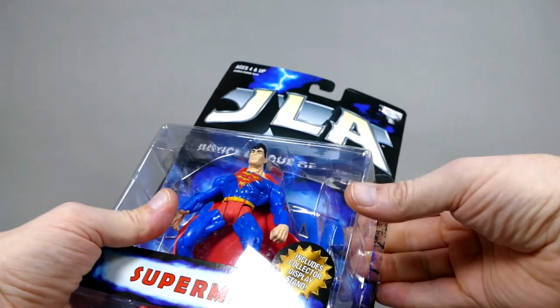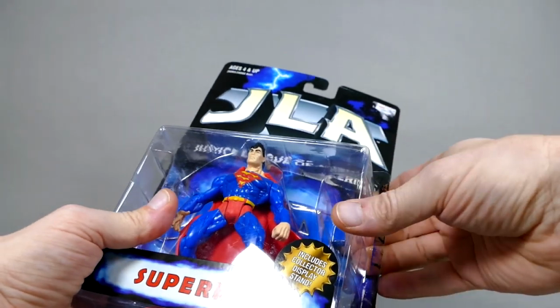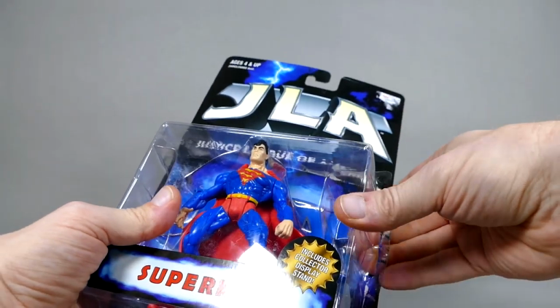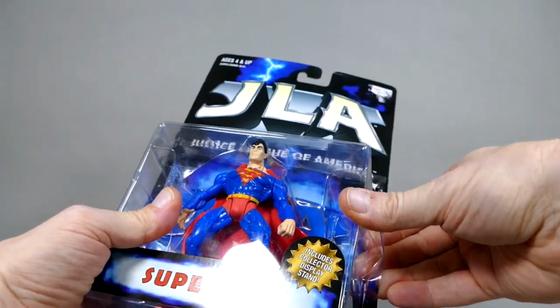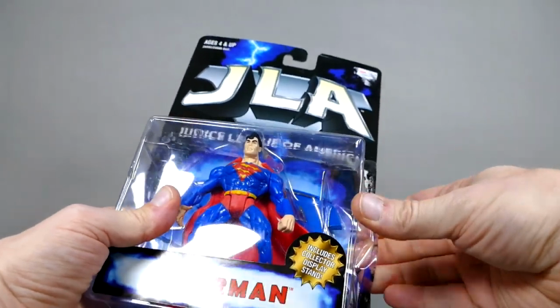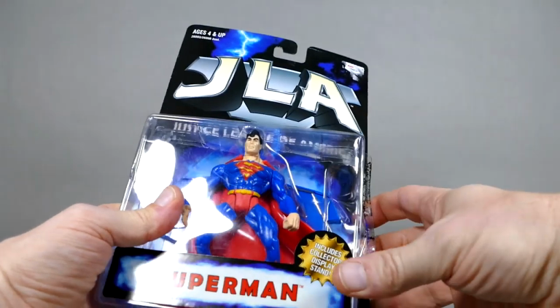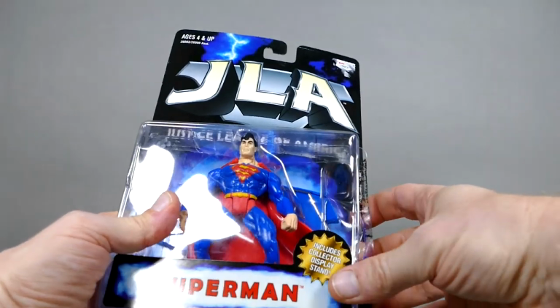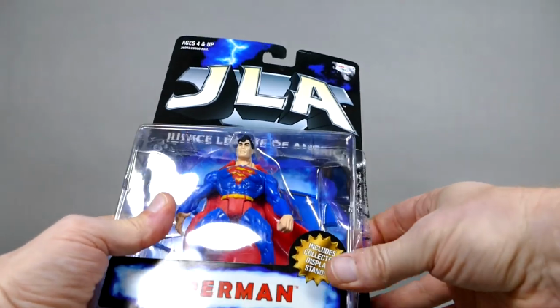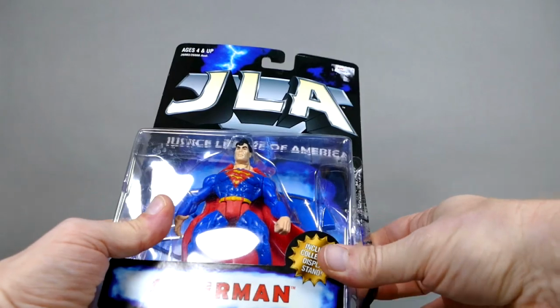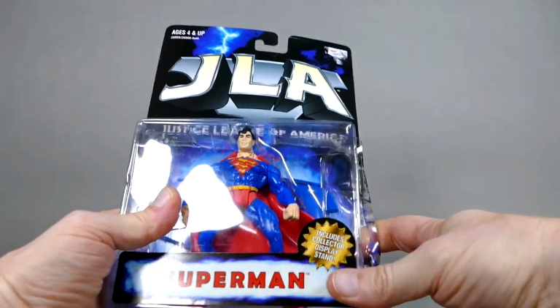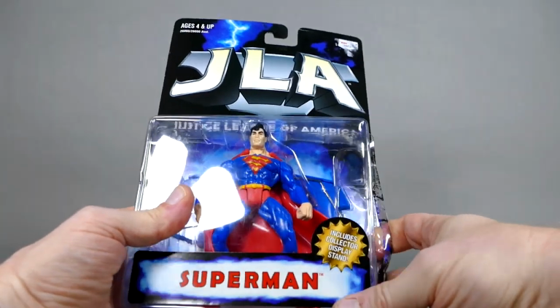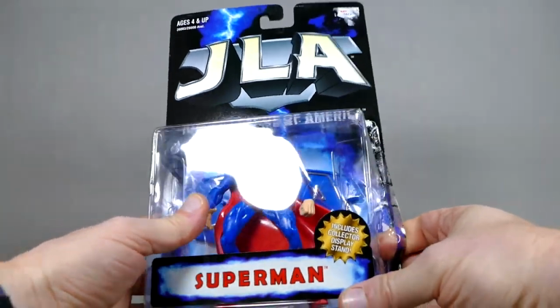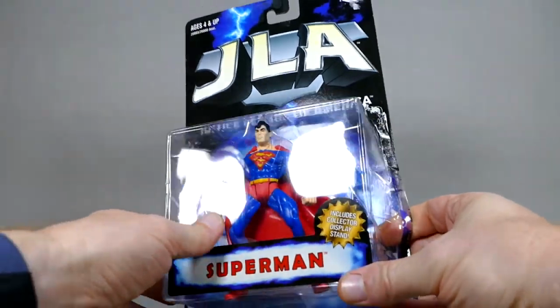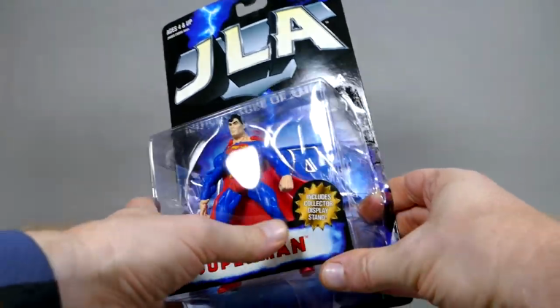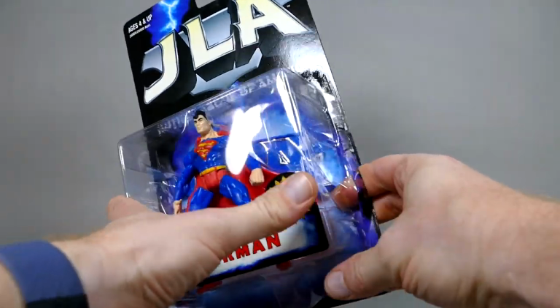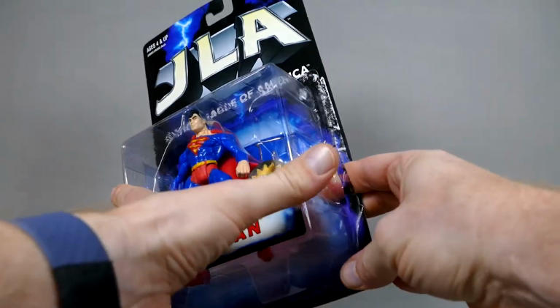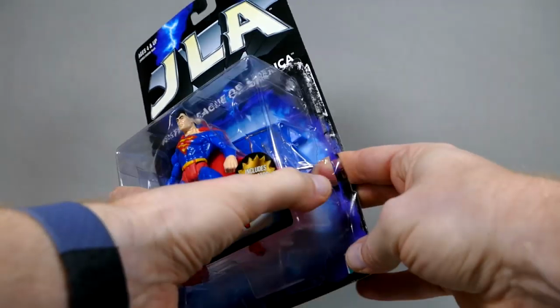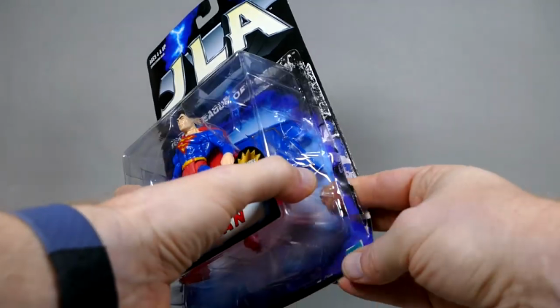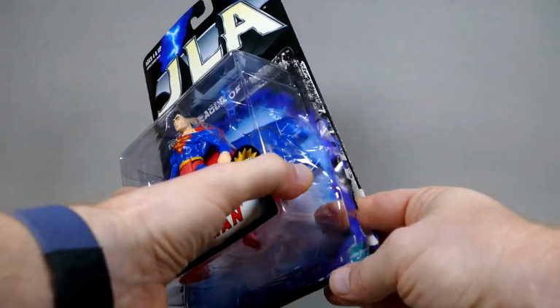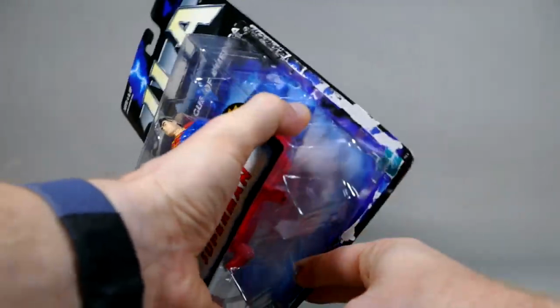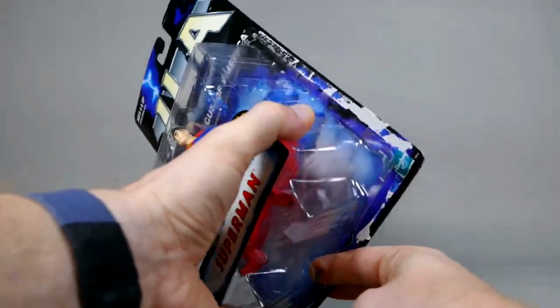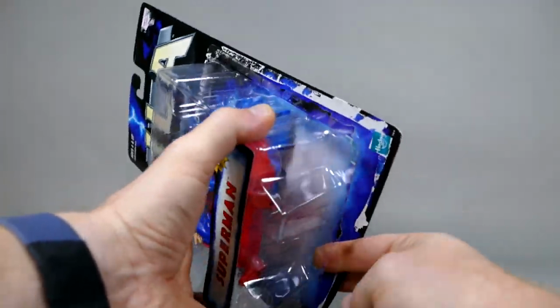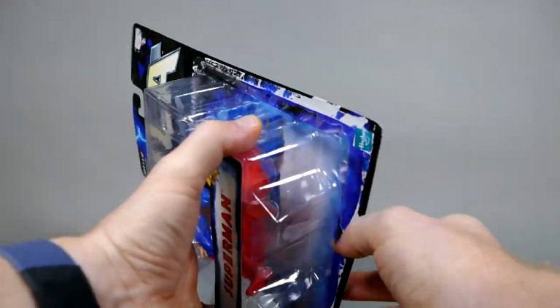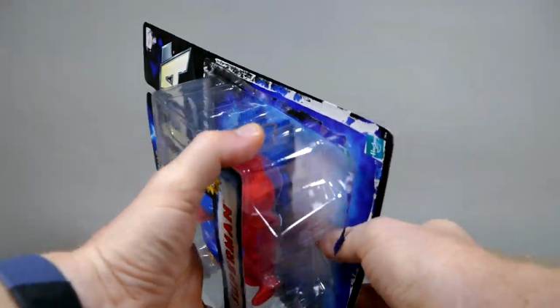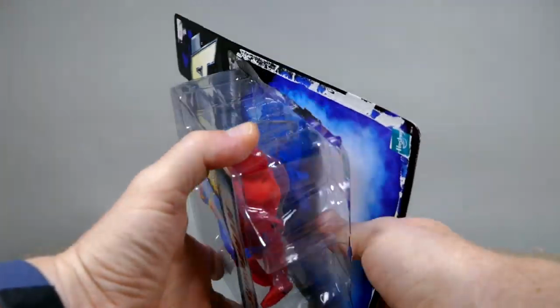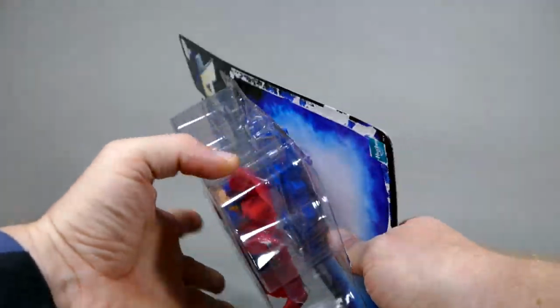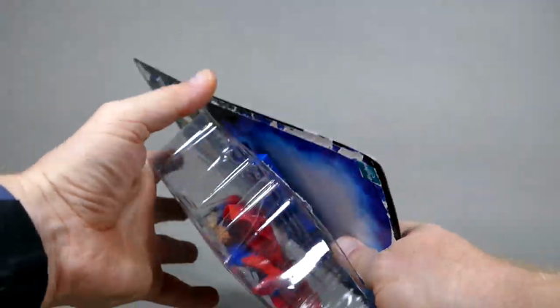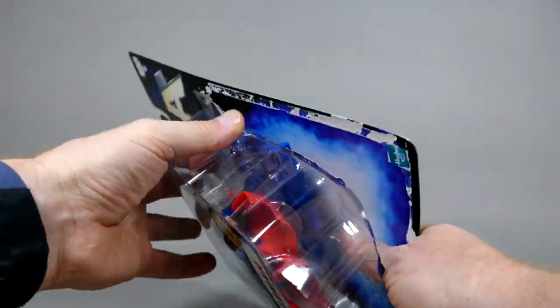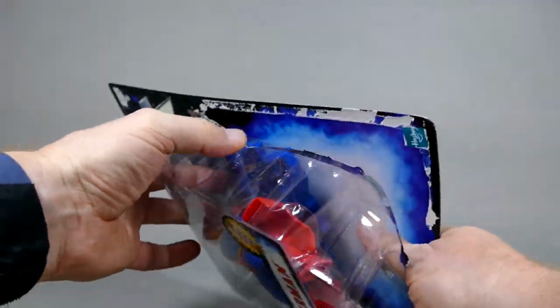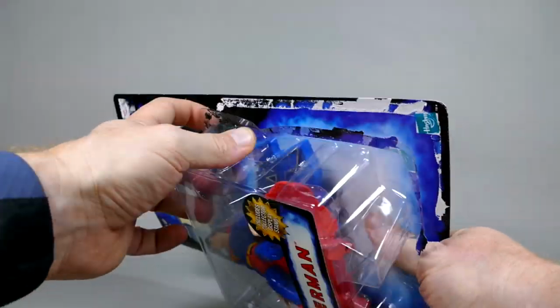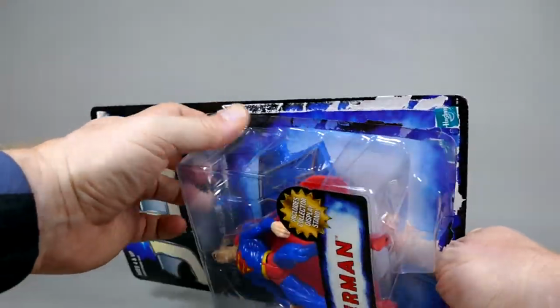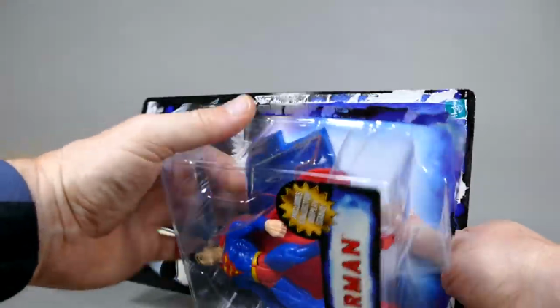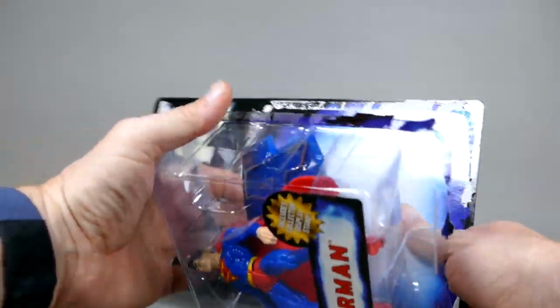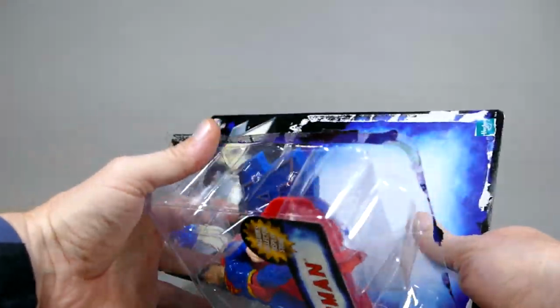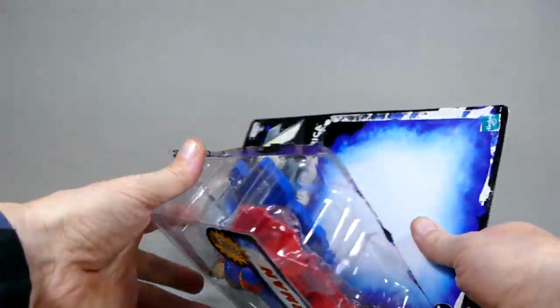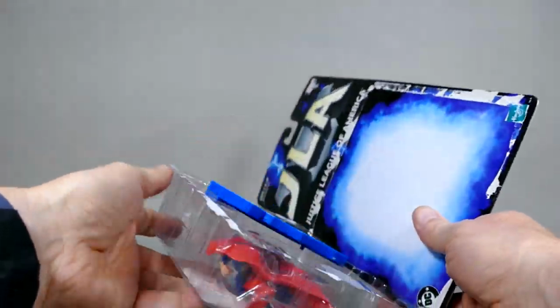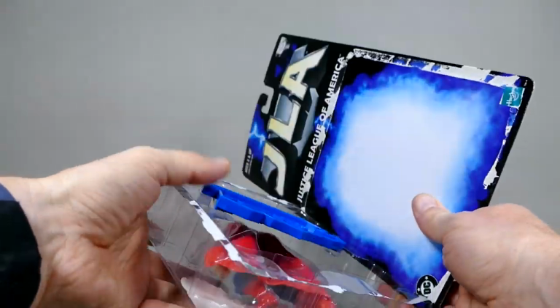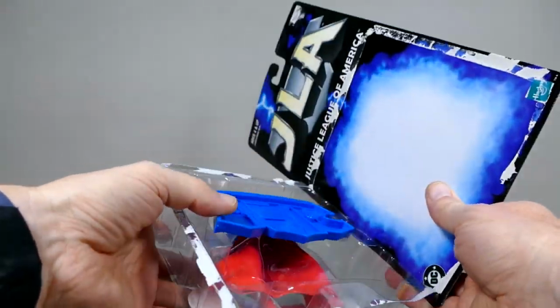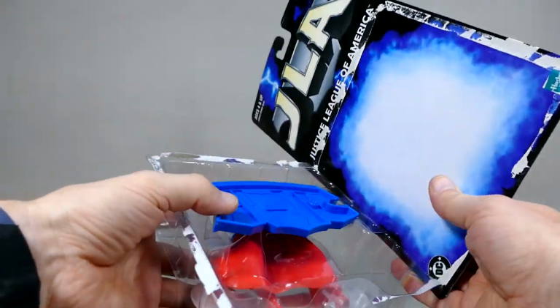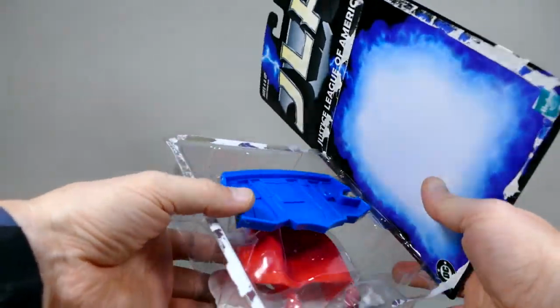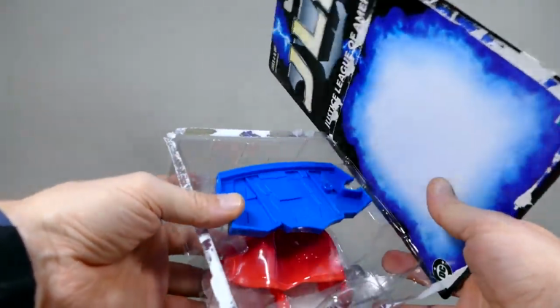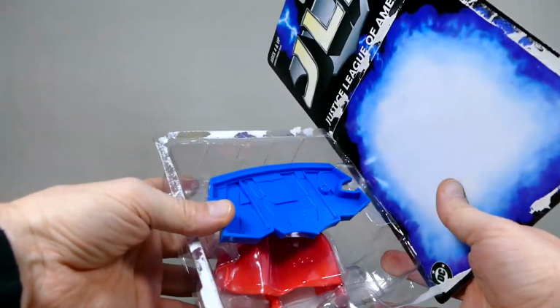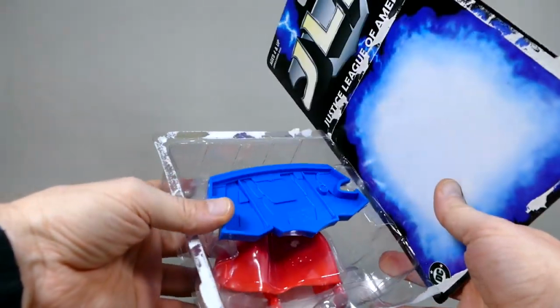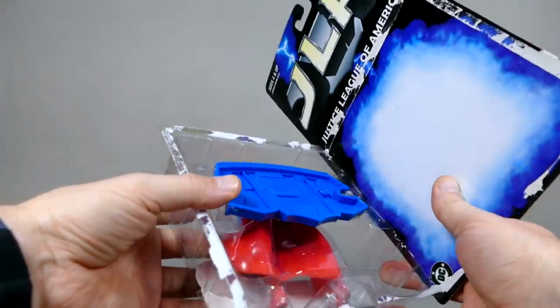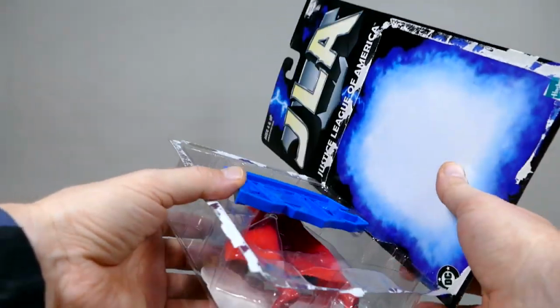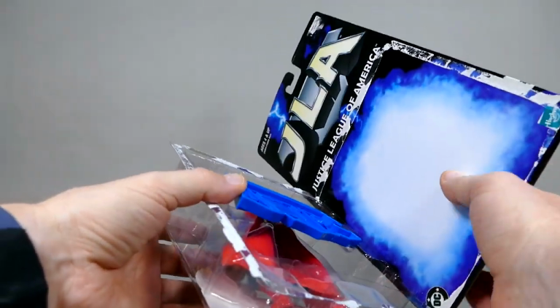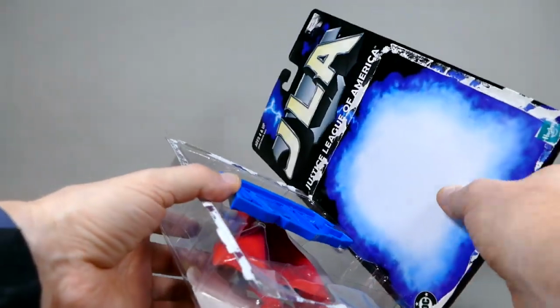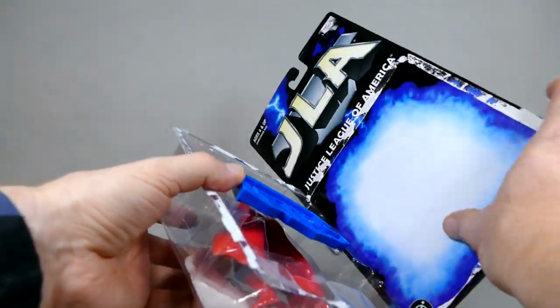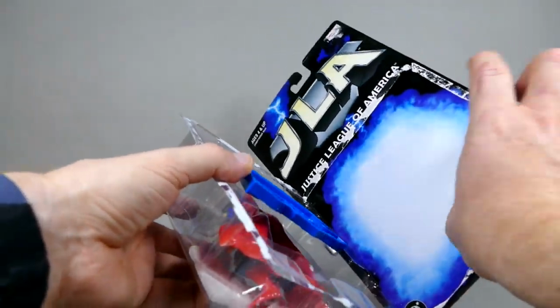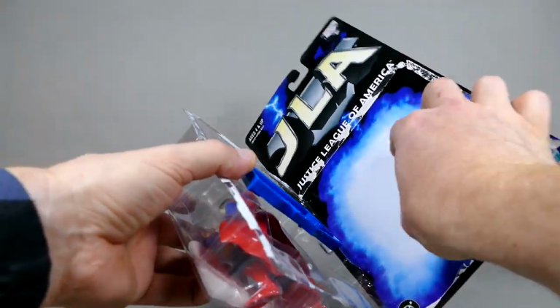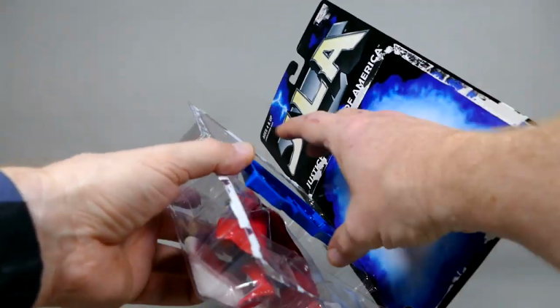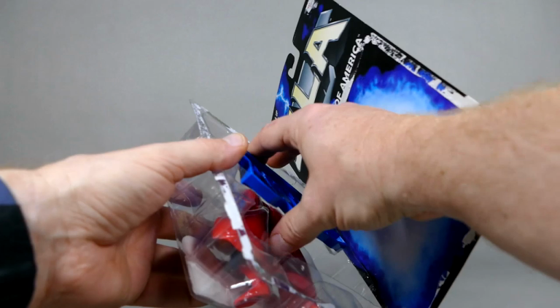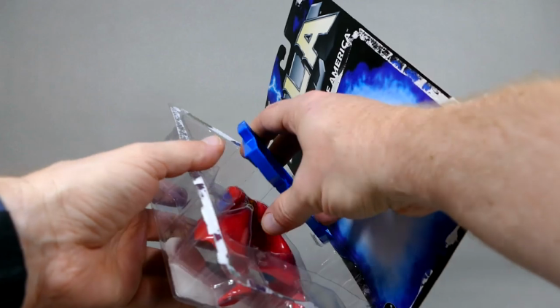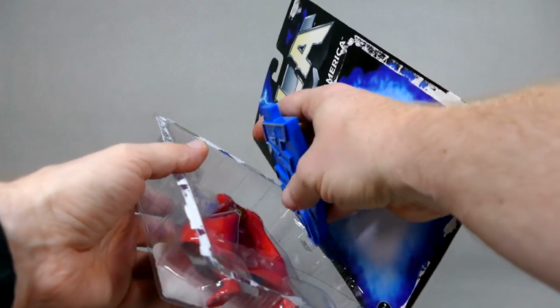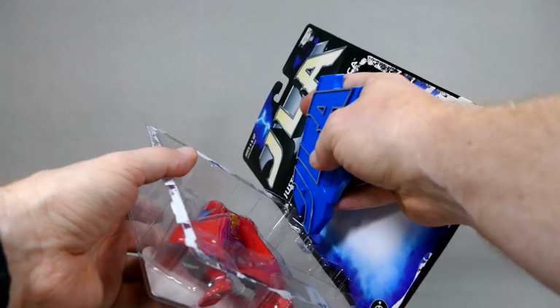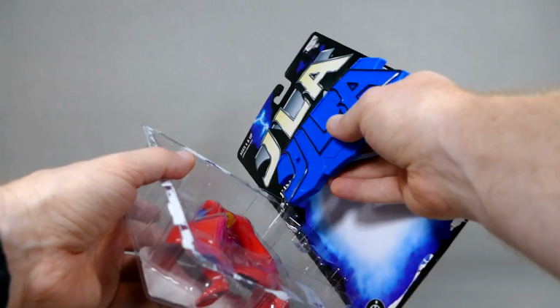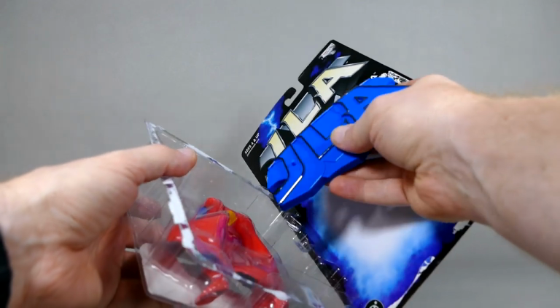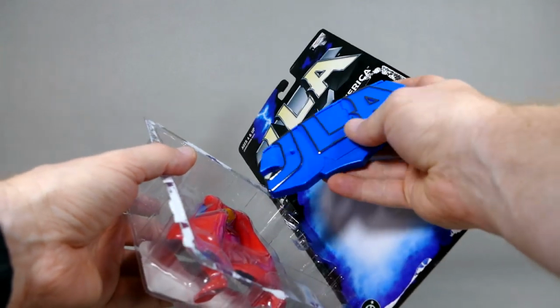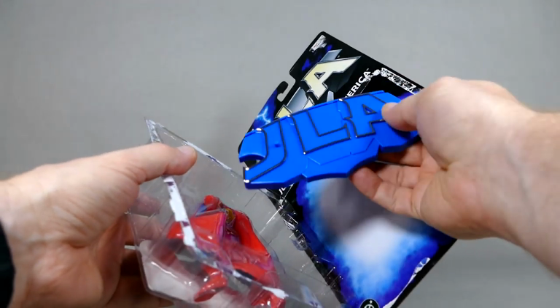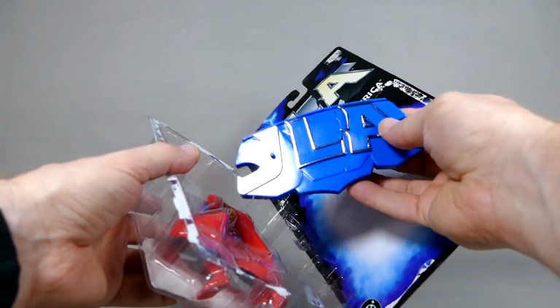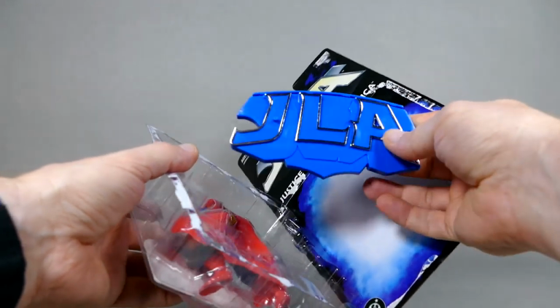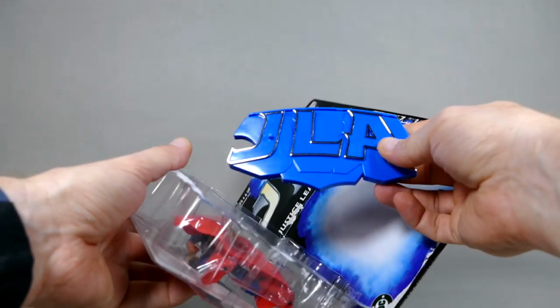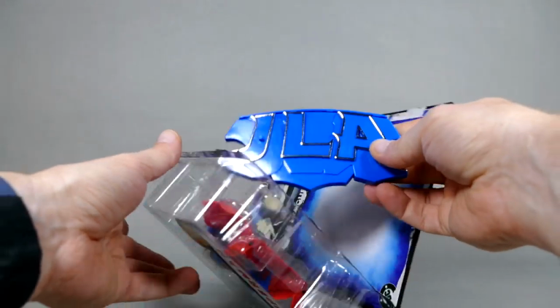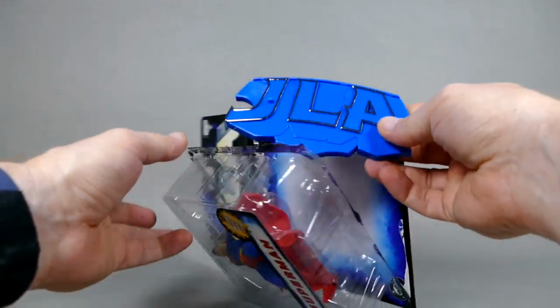Let's open it up. I'm going to be a little bit more careful than sometimes I am, because these are much older and I do want to keep them in good condition.